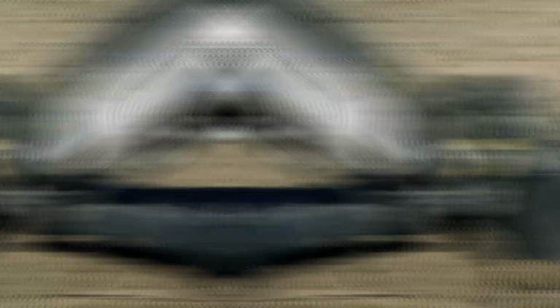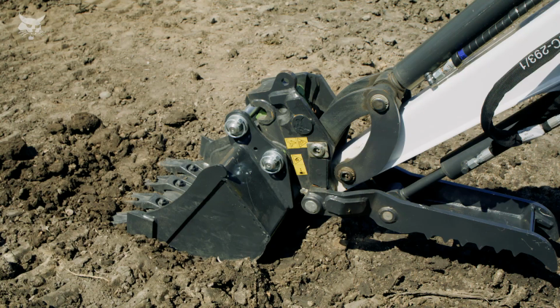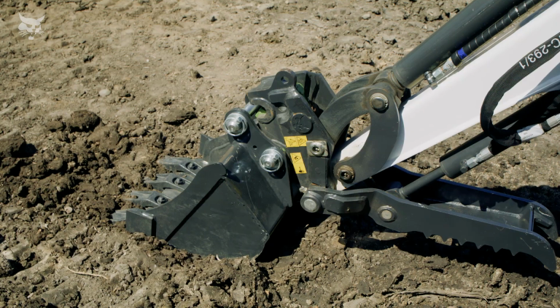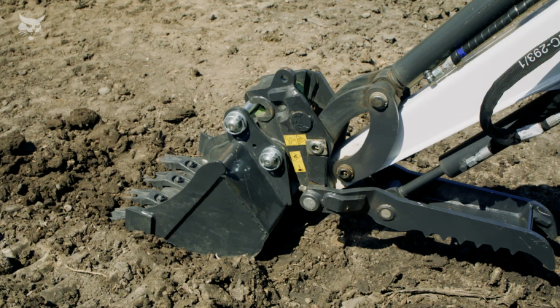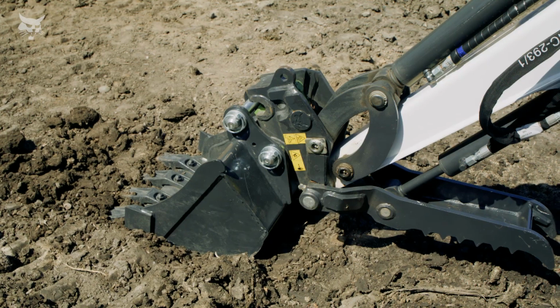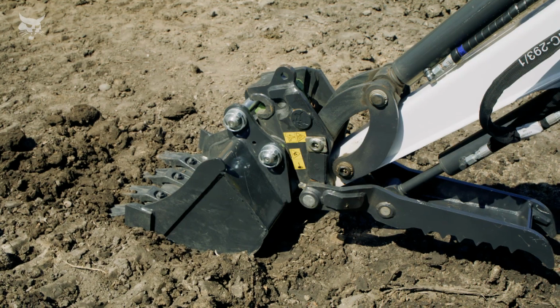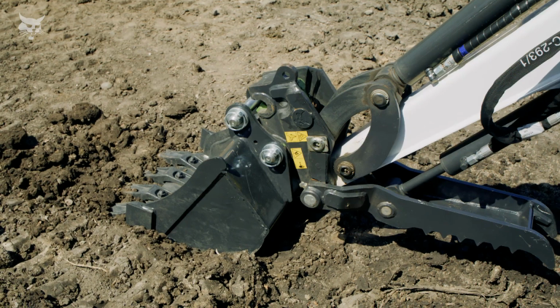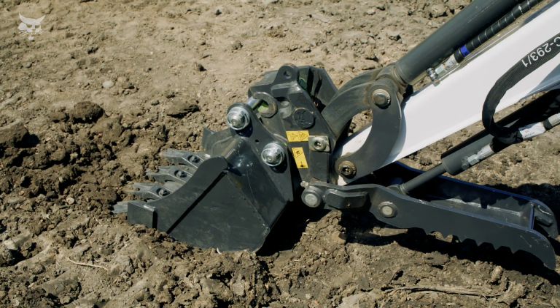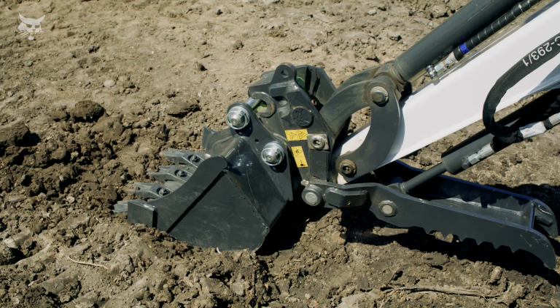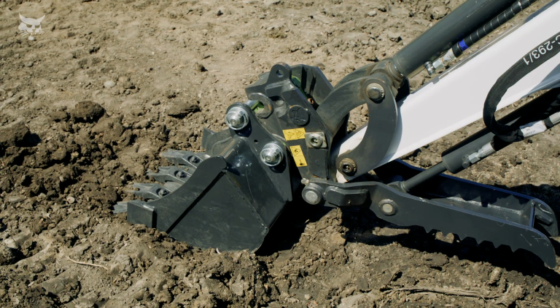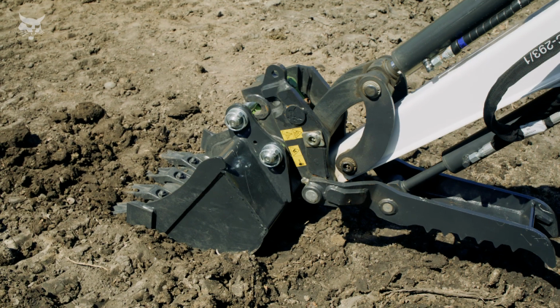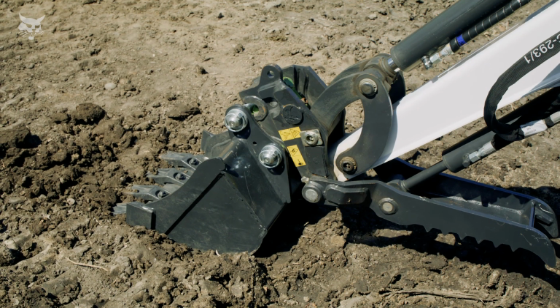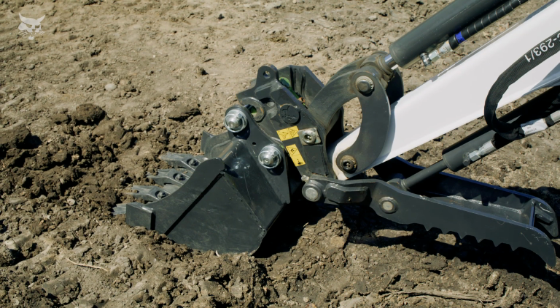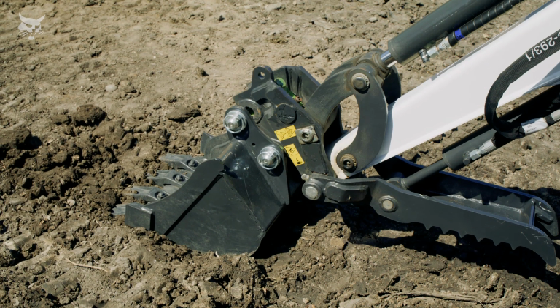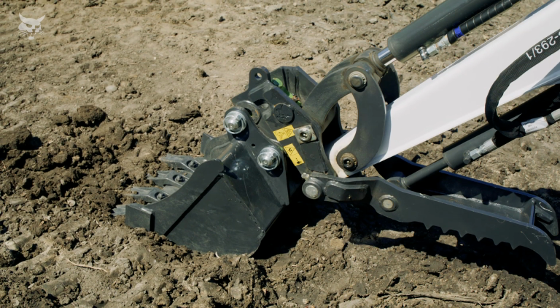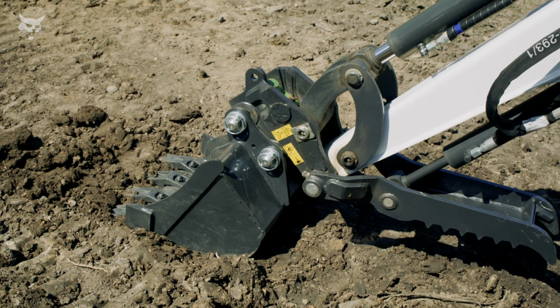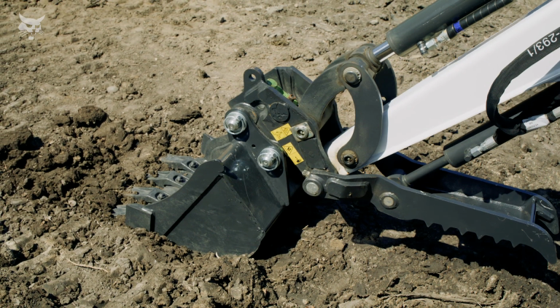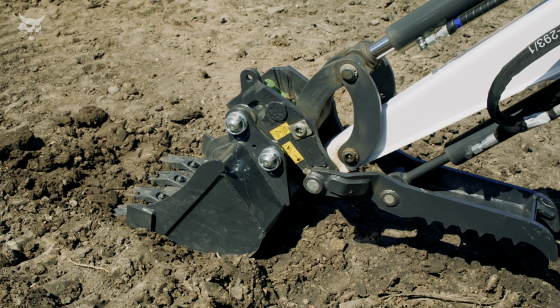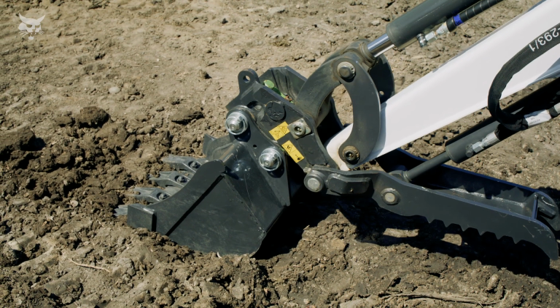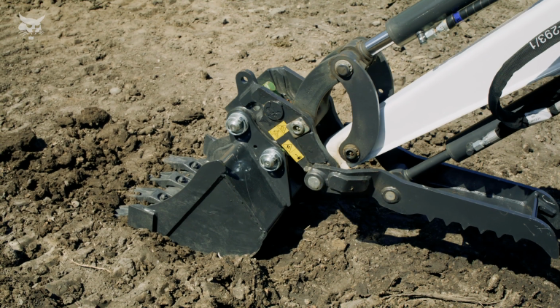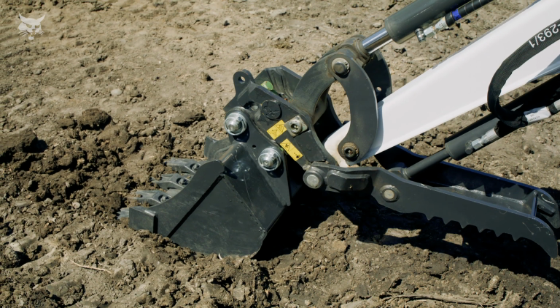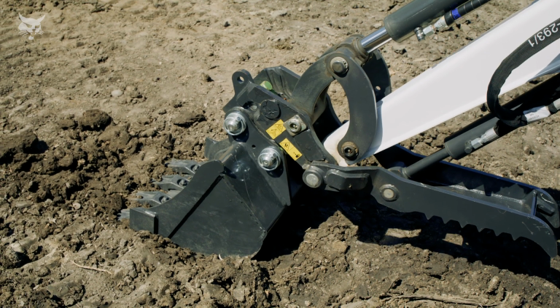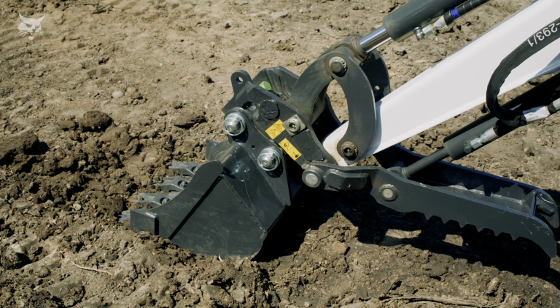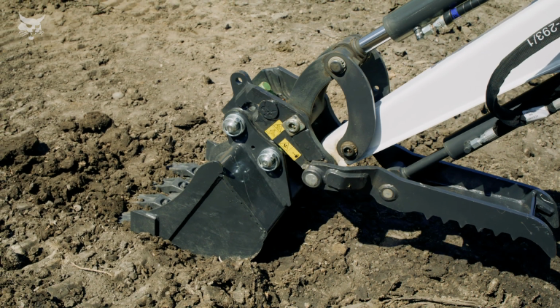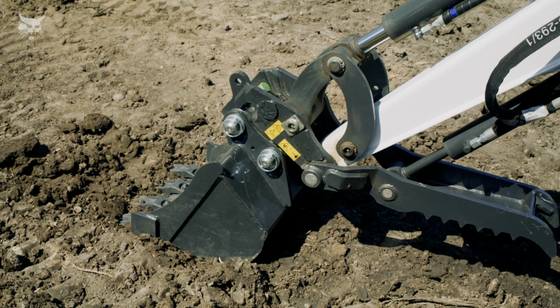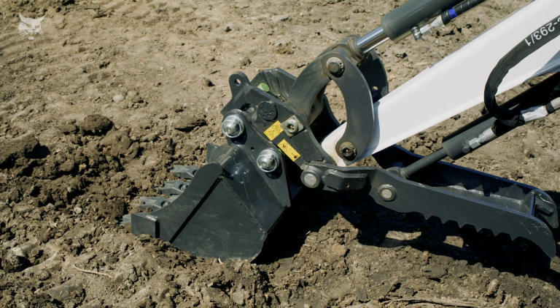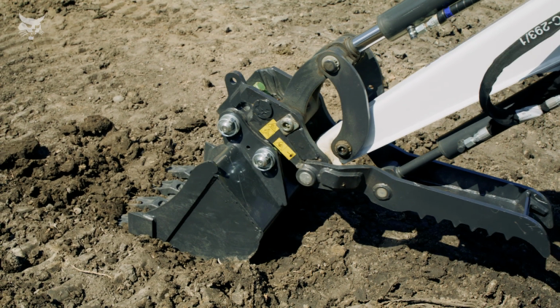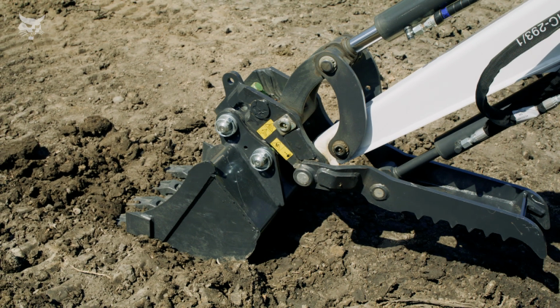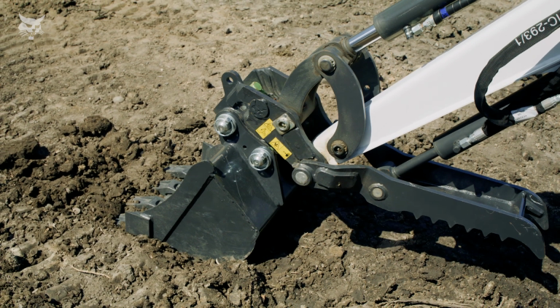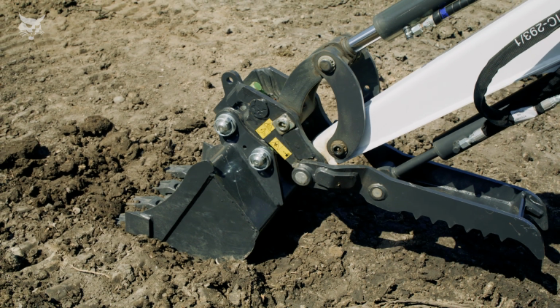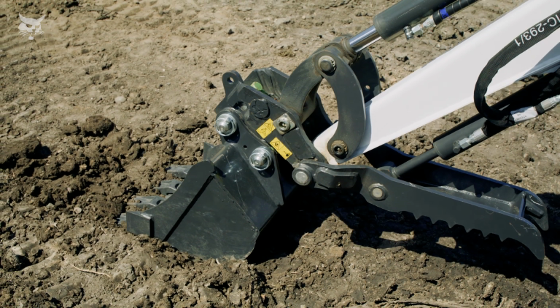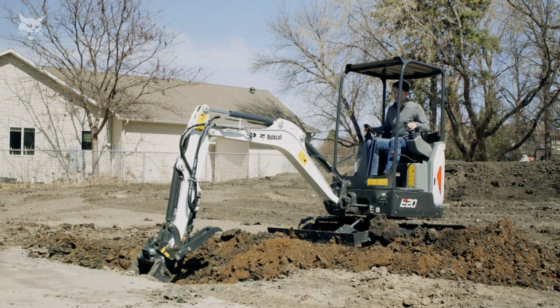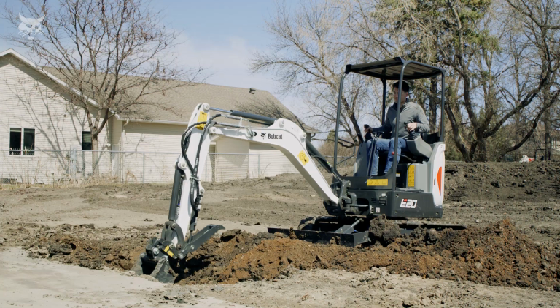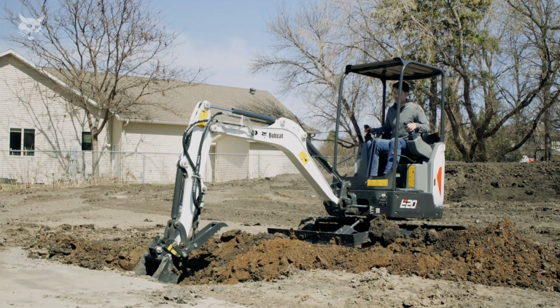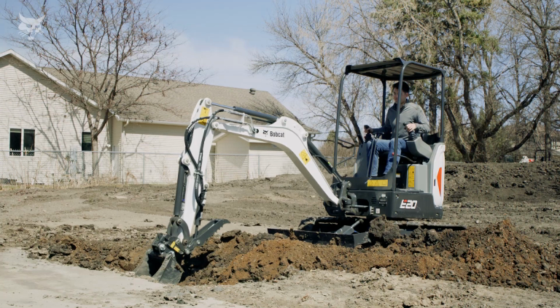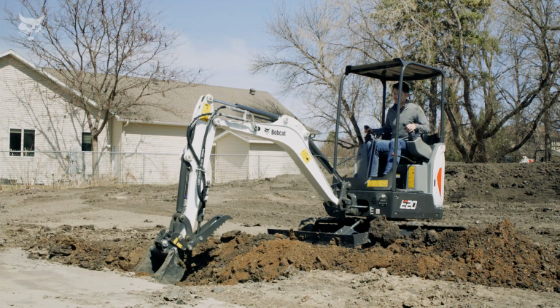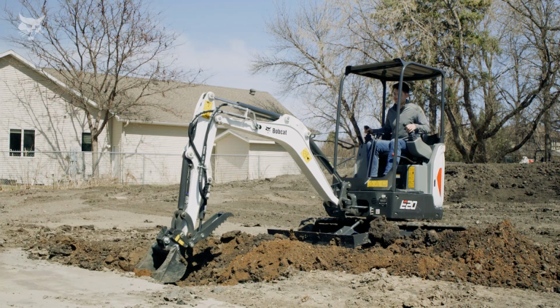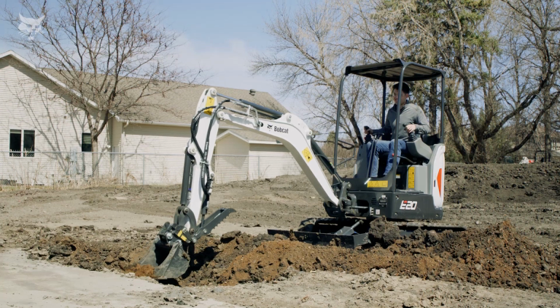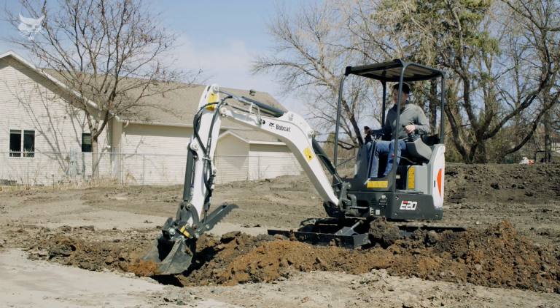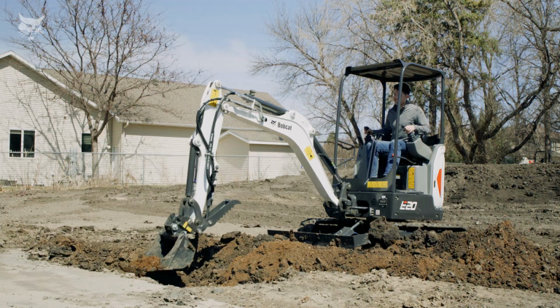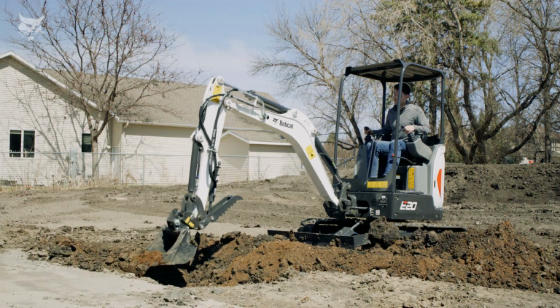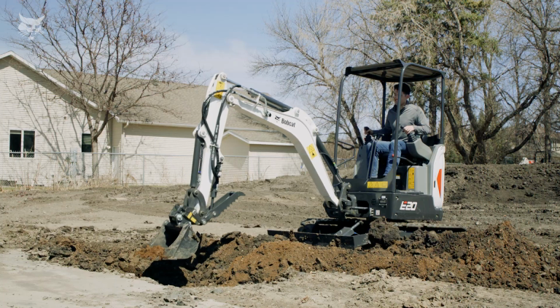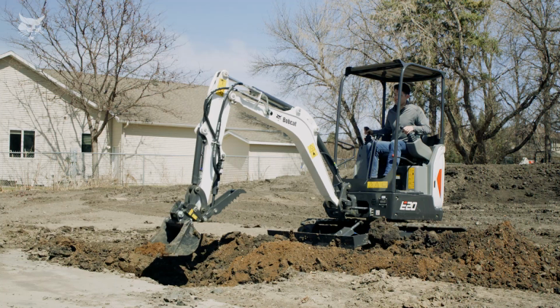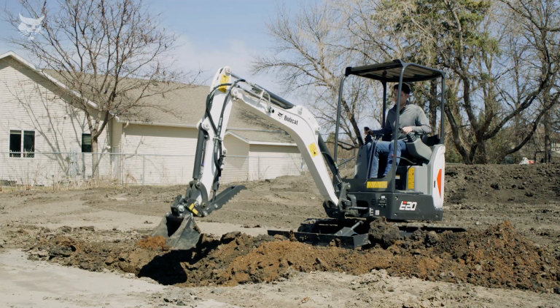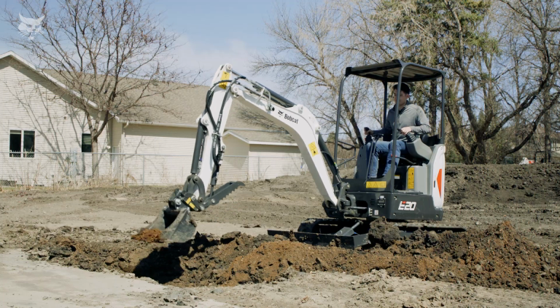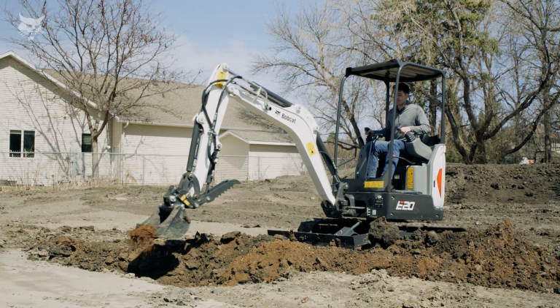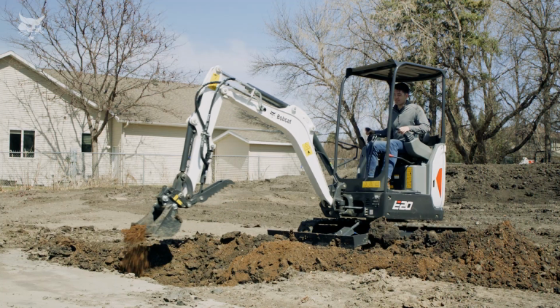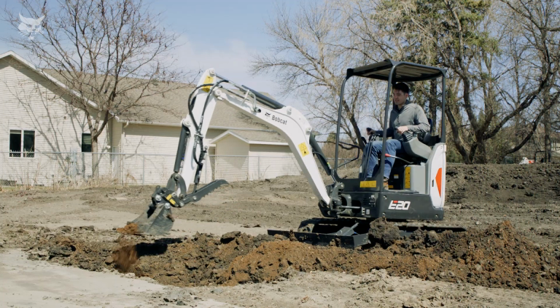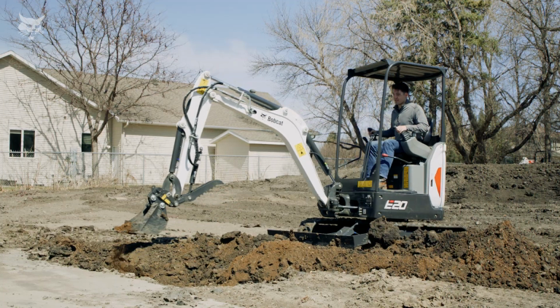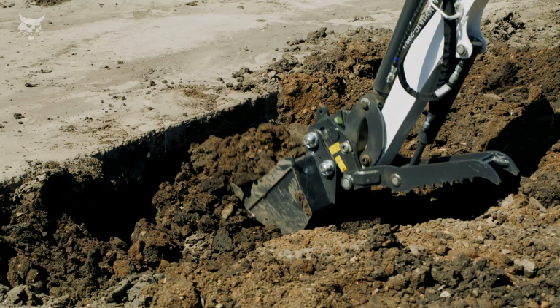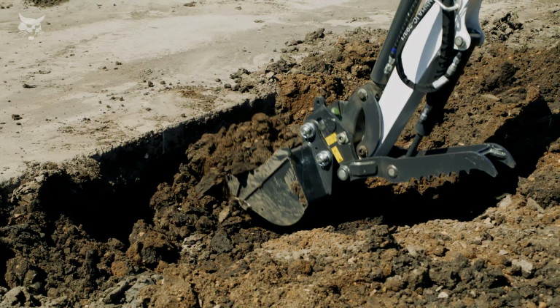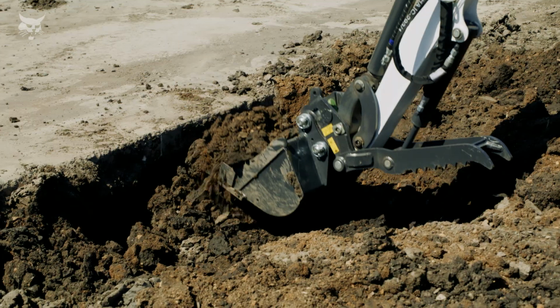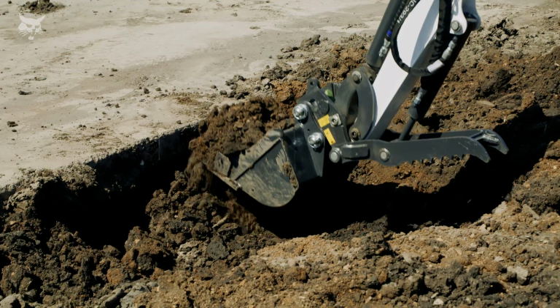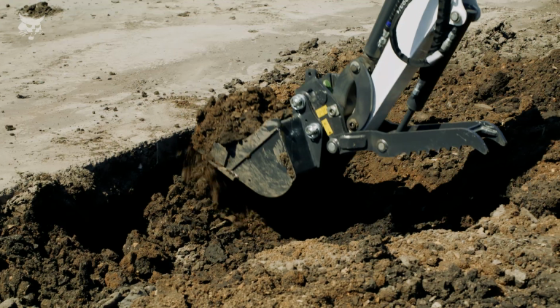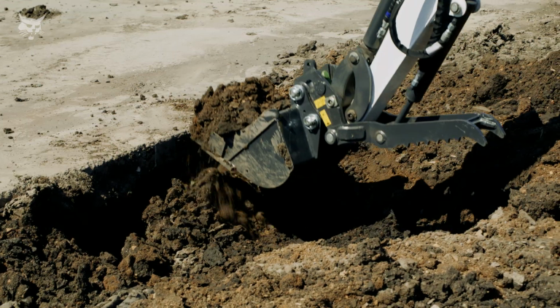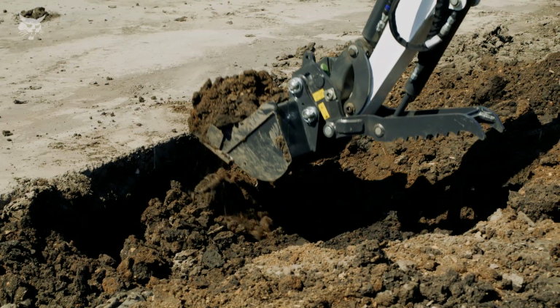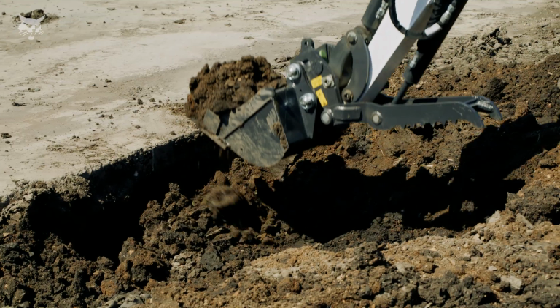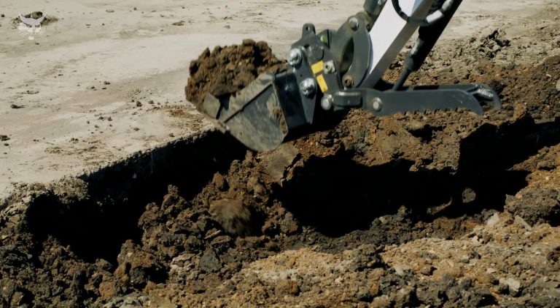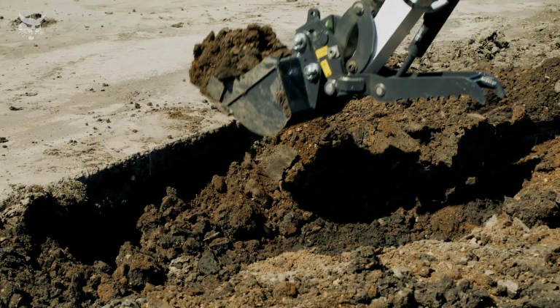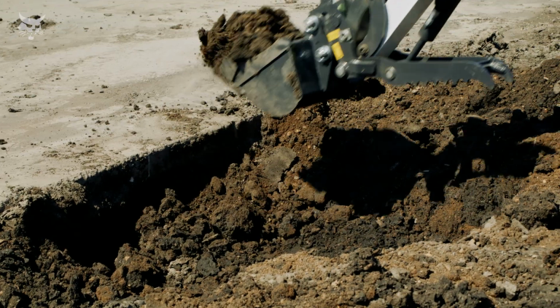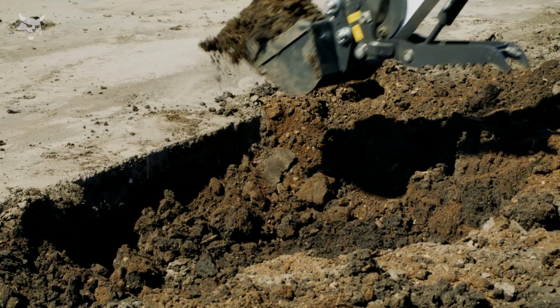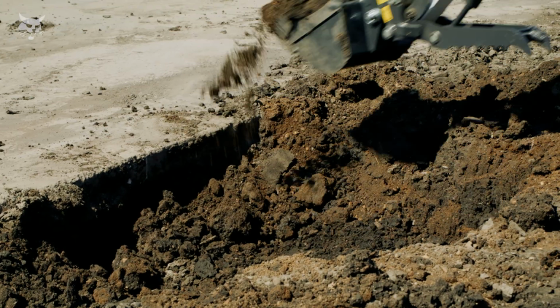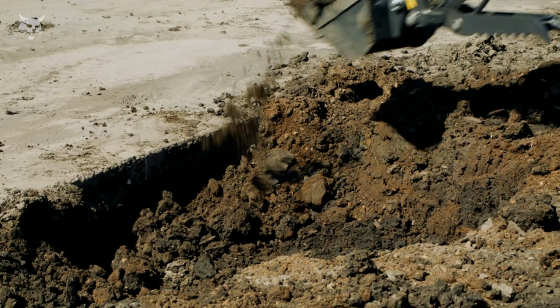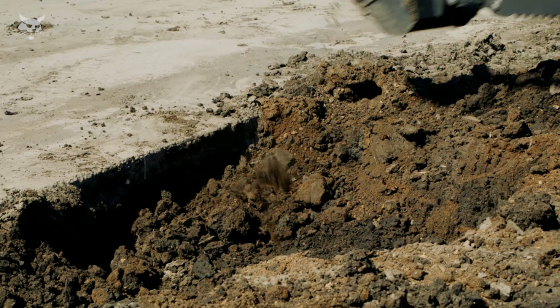Similar to other pin grabber style couplers, operators can reverse the bucket into shovel mode to get under pipes, utility lines, and other obstacles.